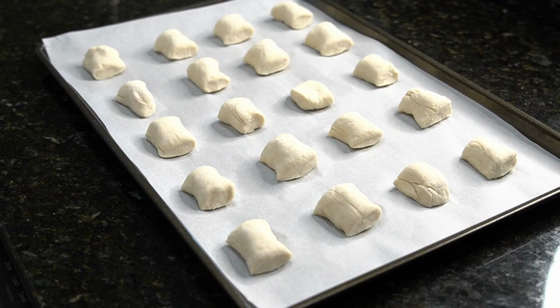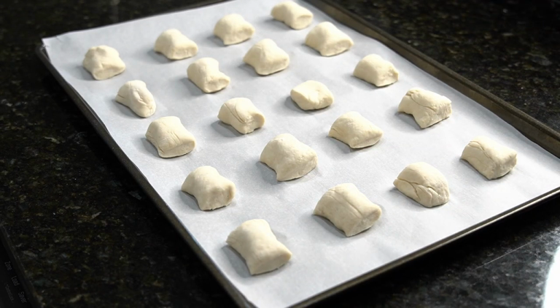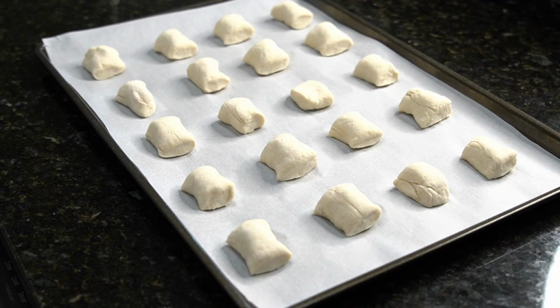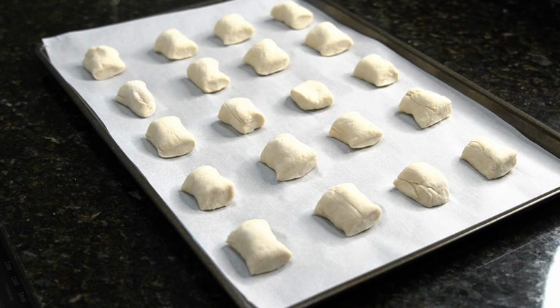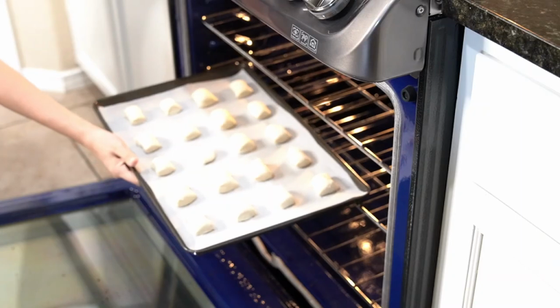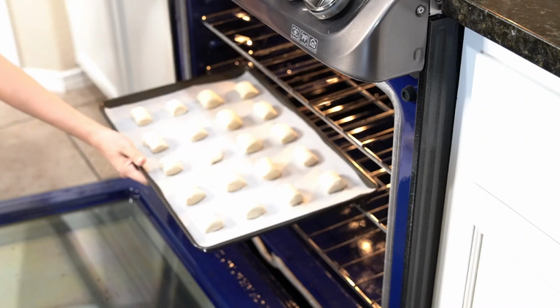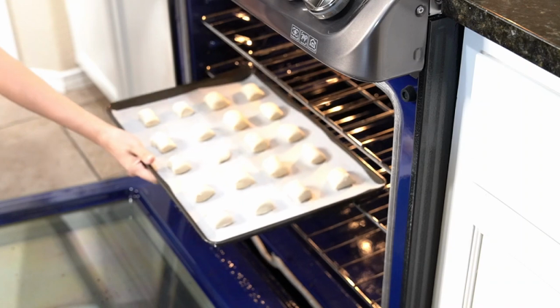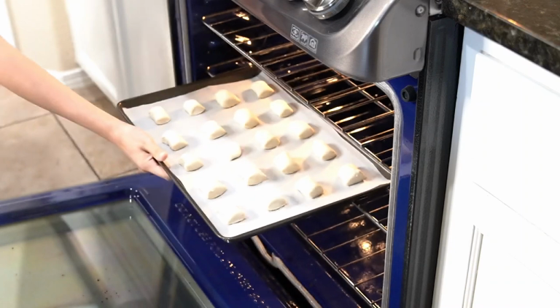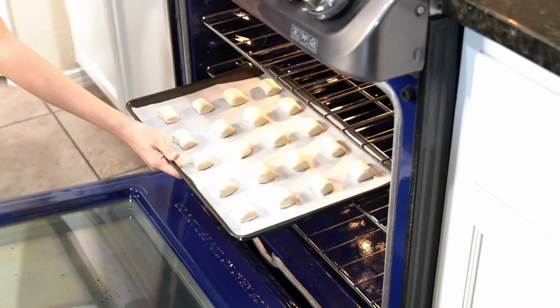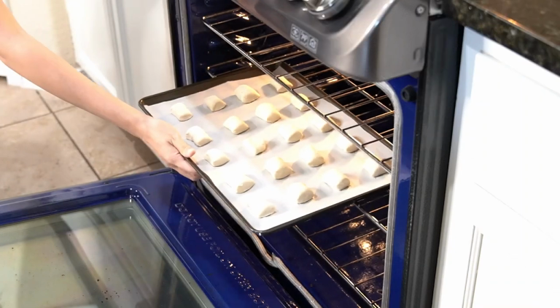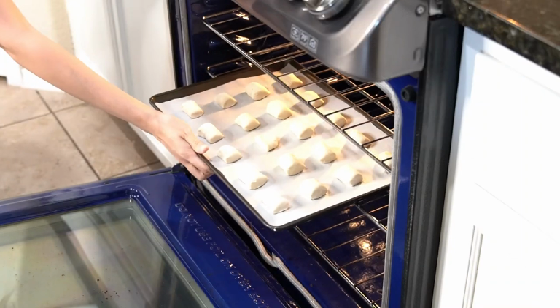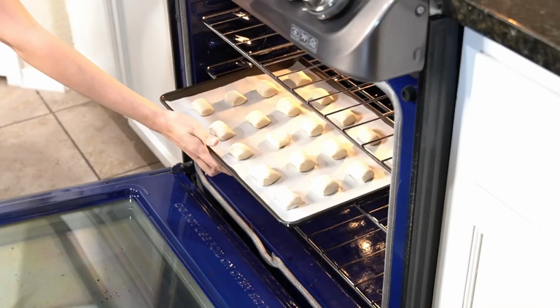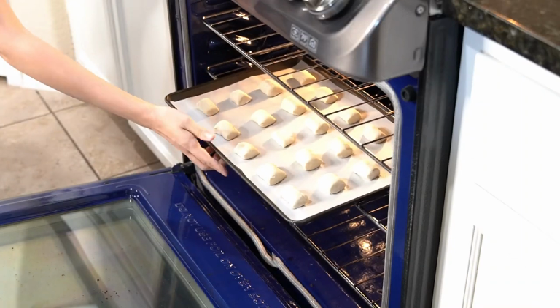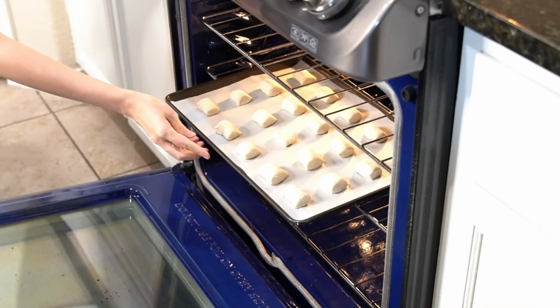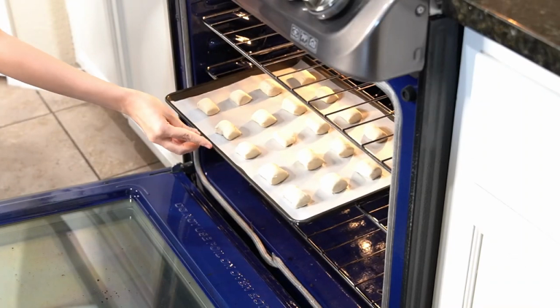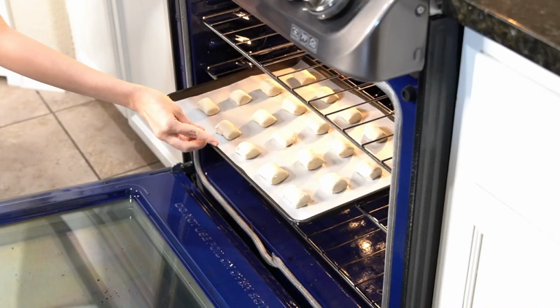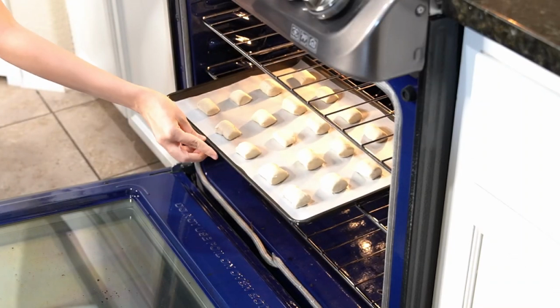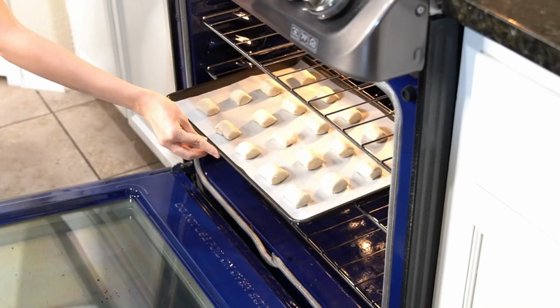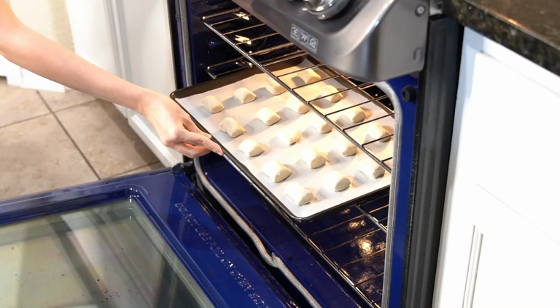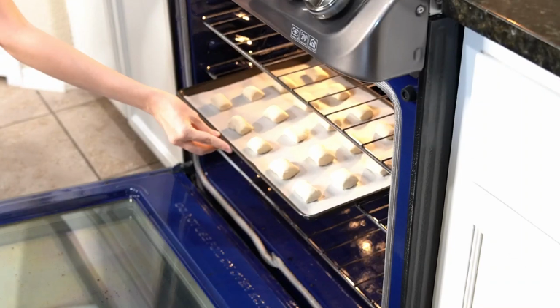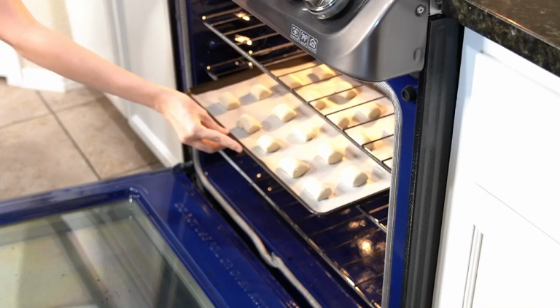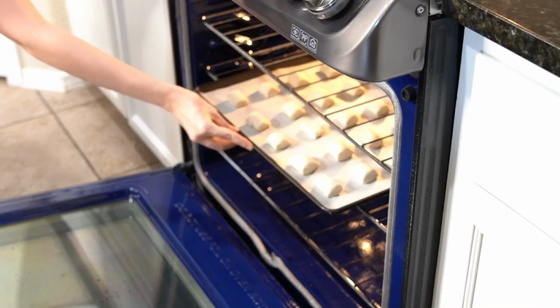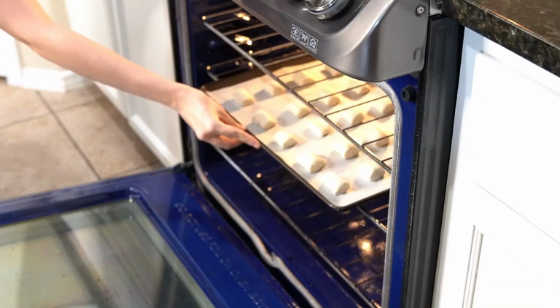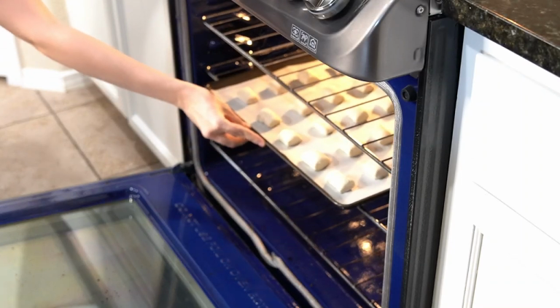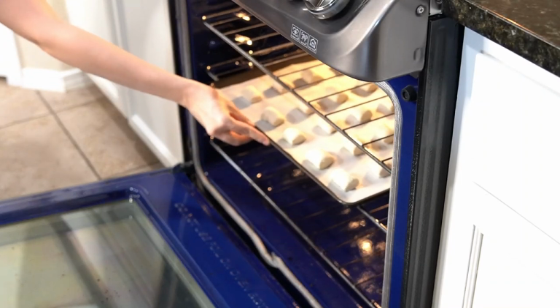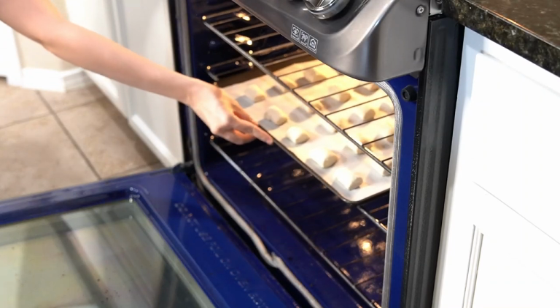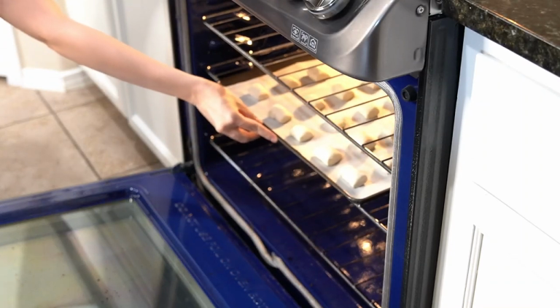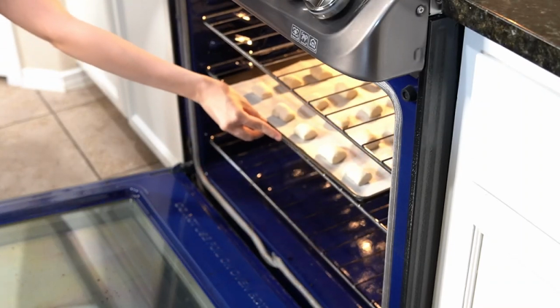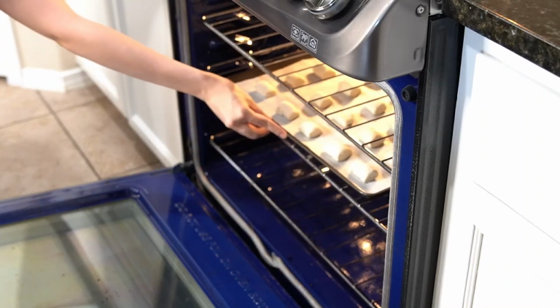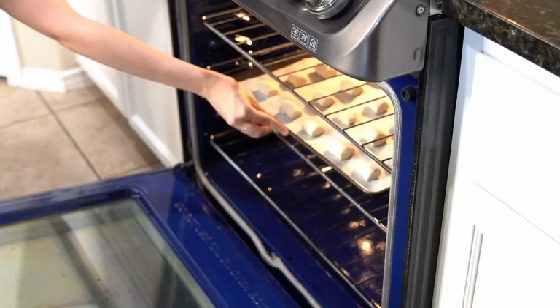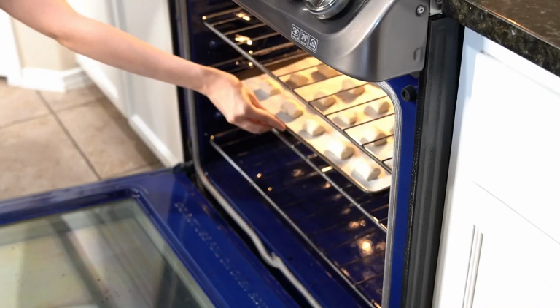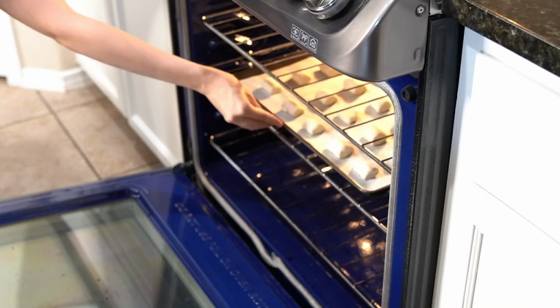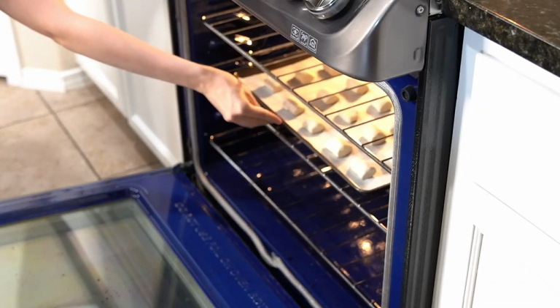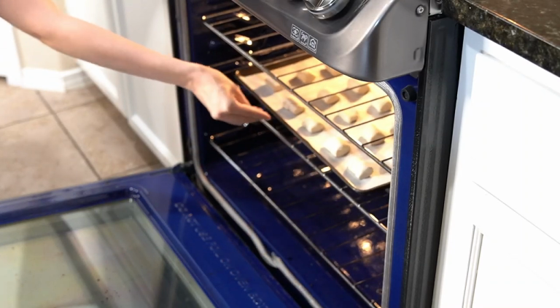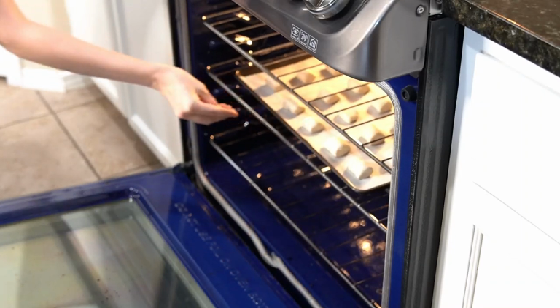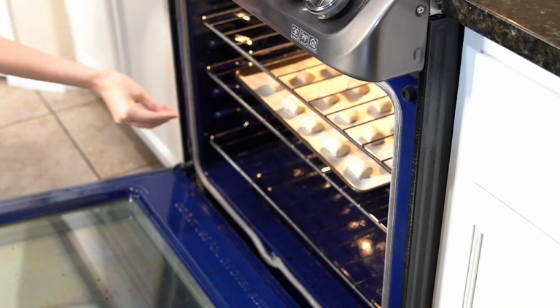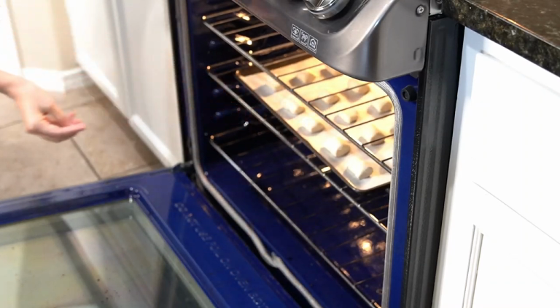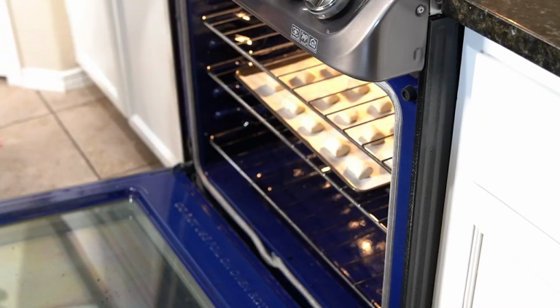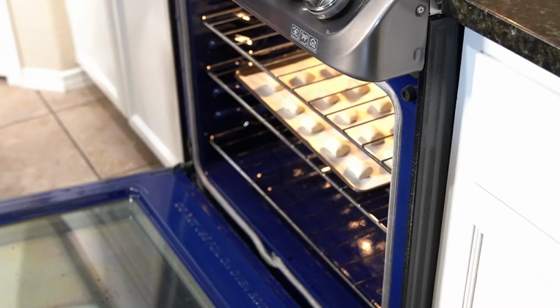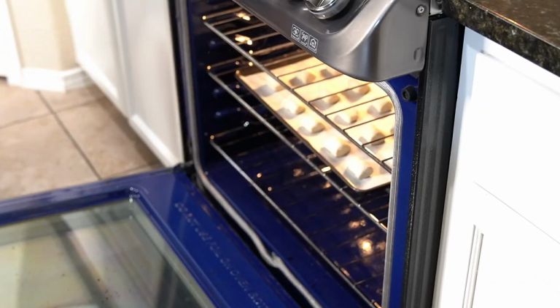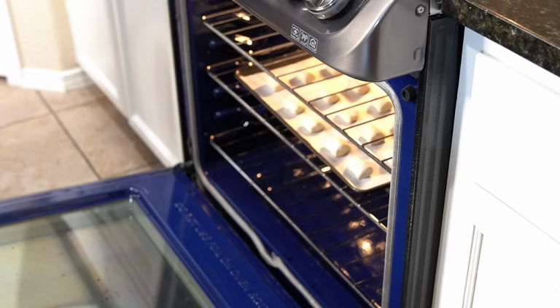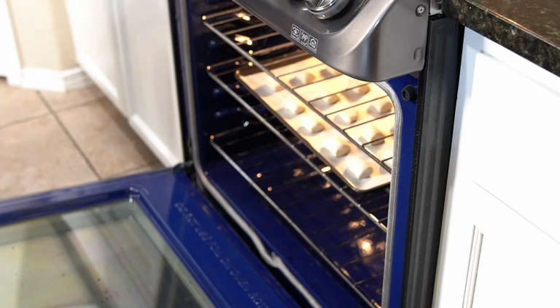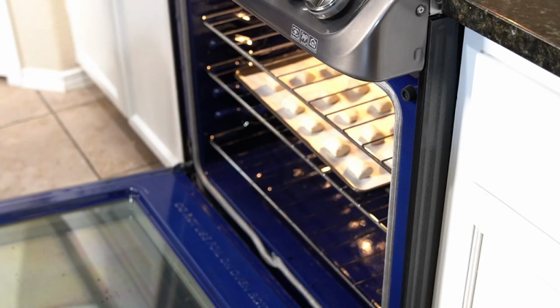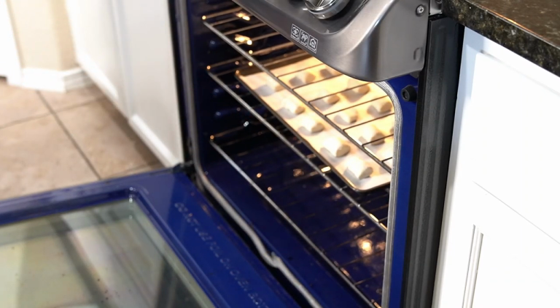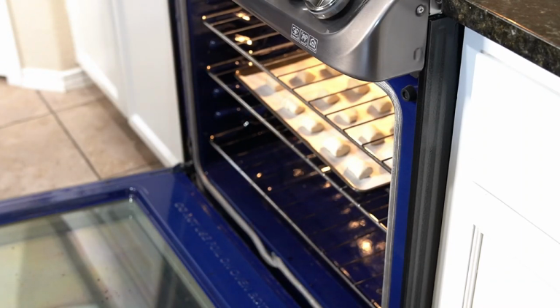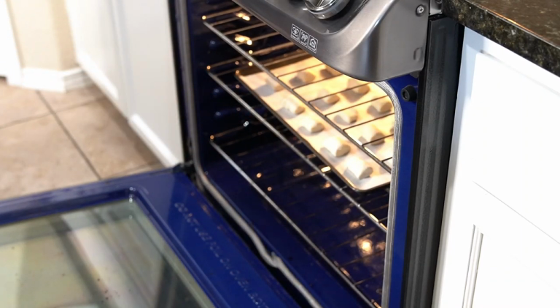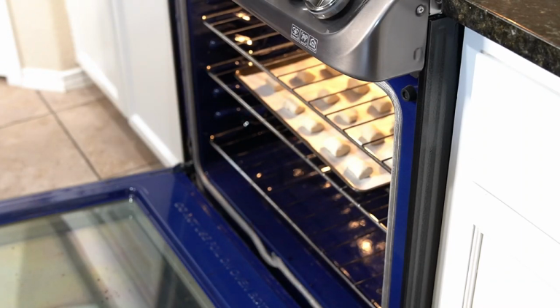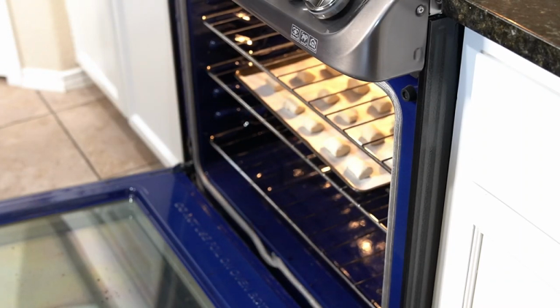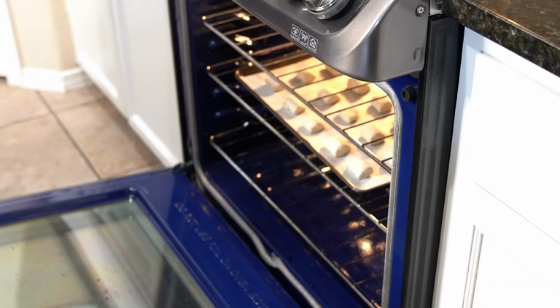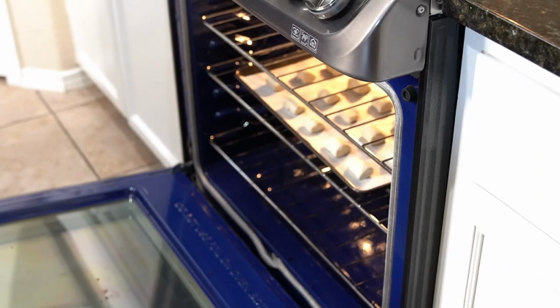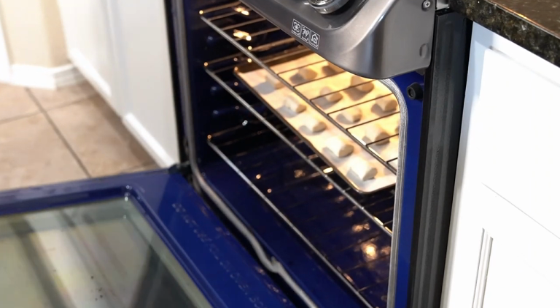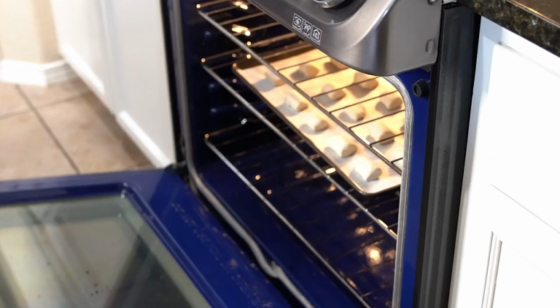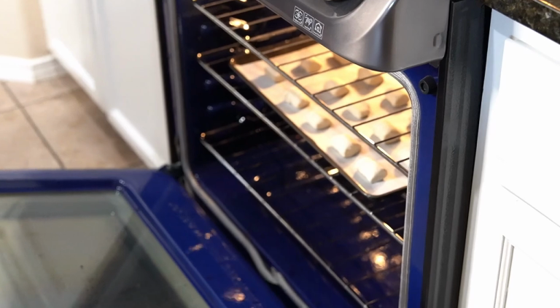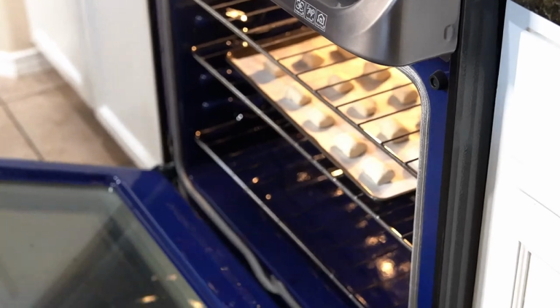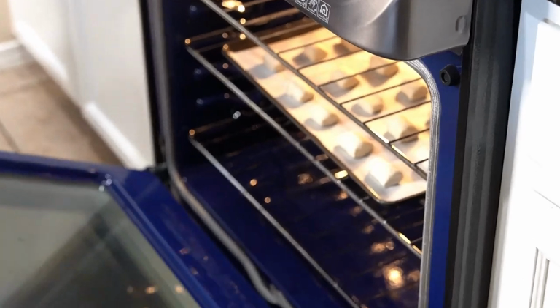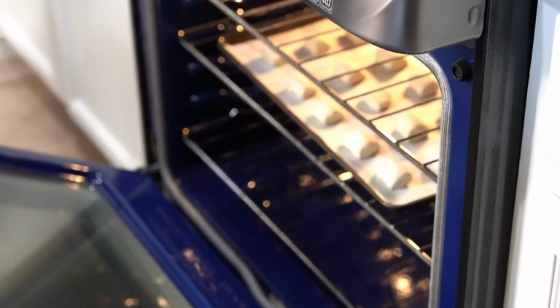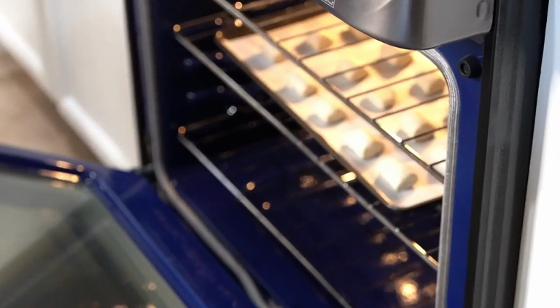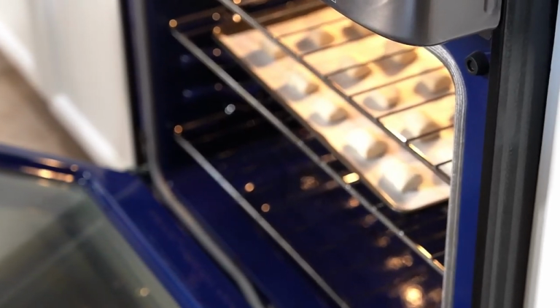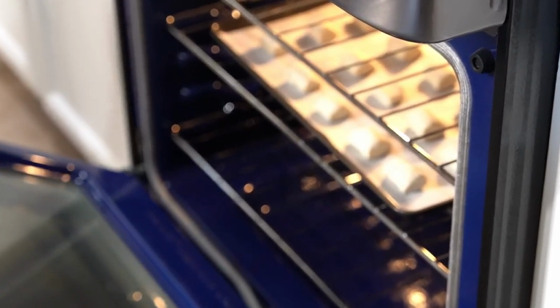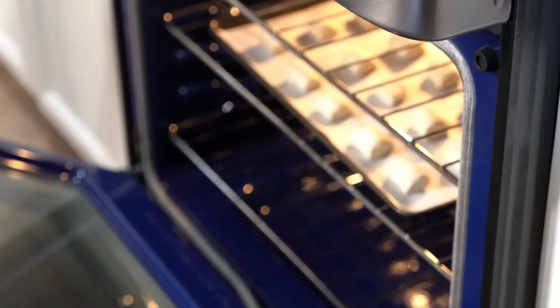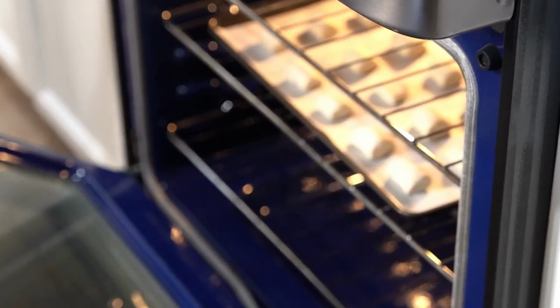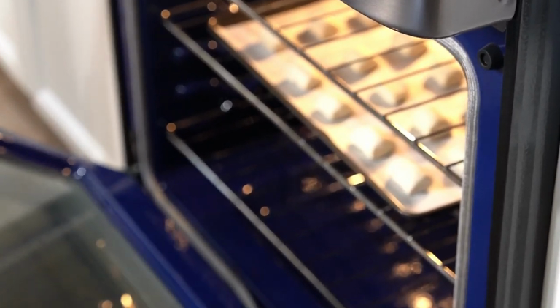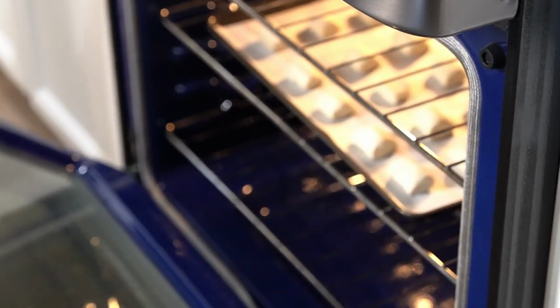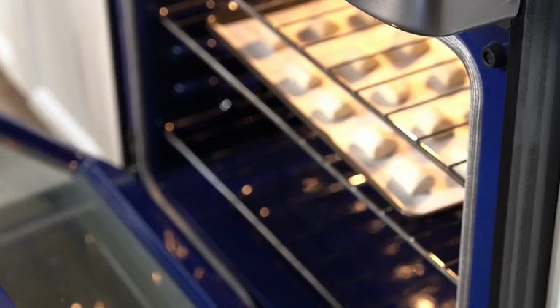You're going to bake in a preheated 350 degree oven for seven to ten minutes, or until they are golden brown.